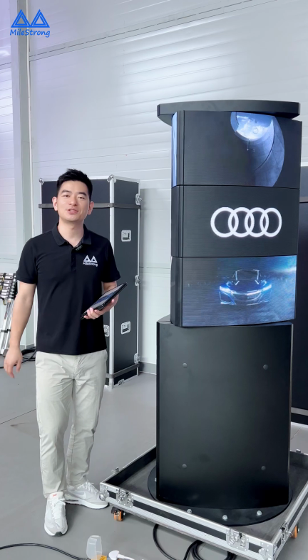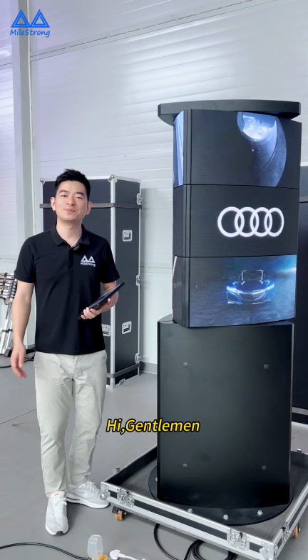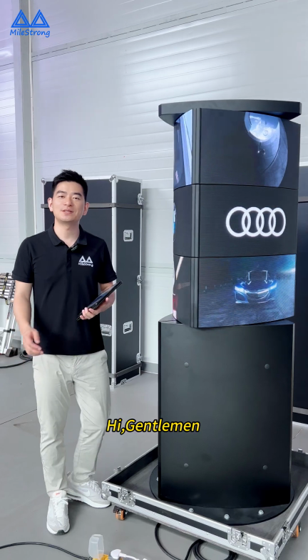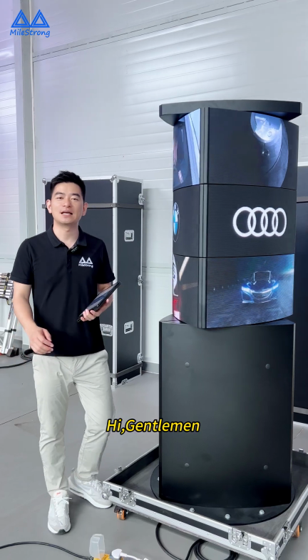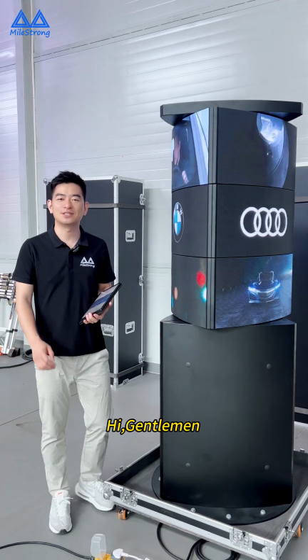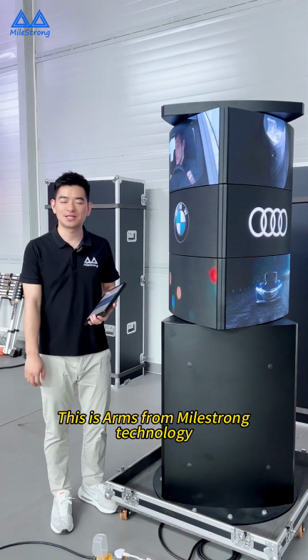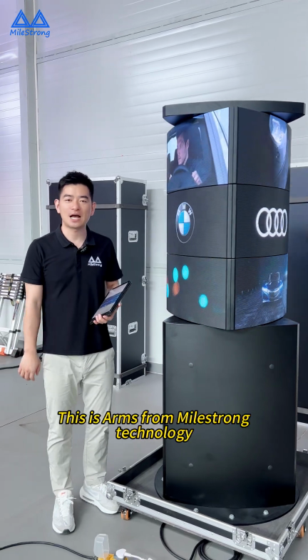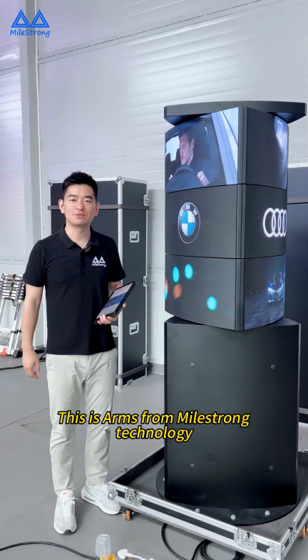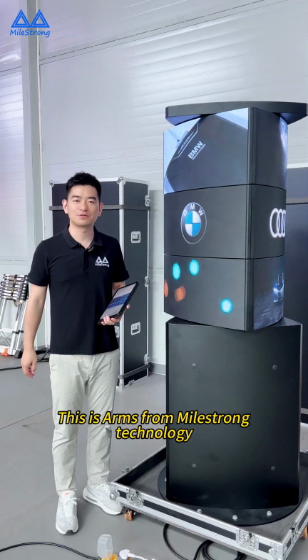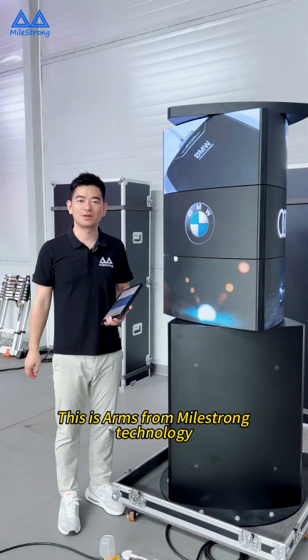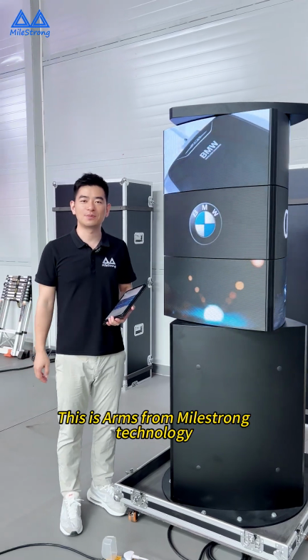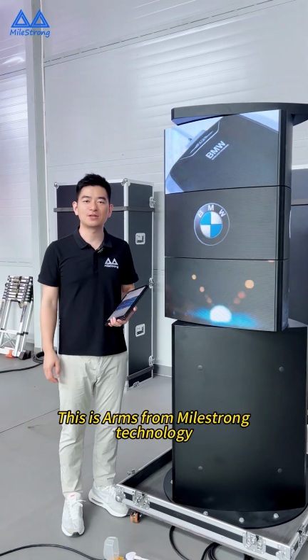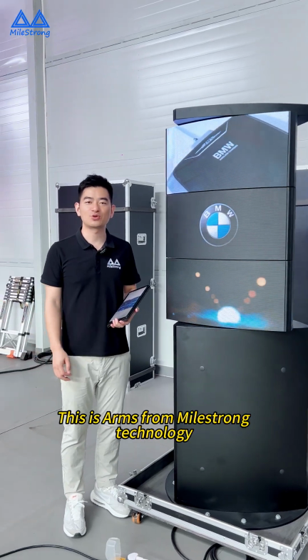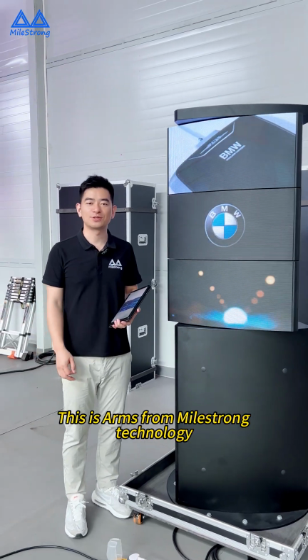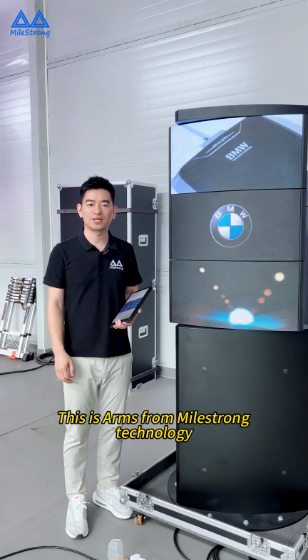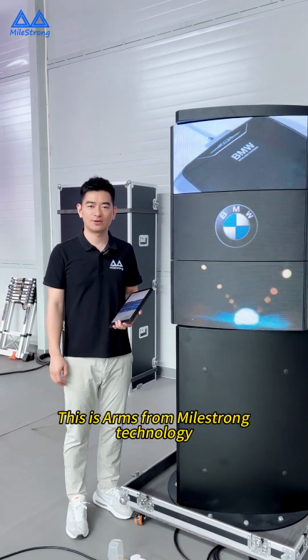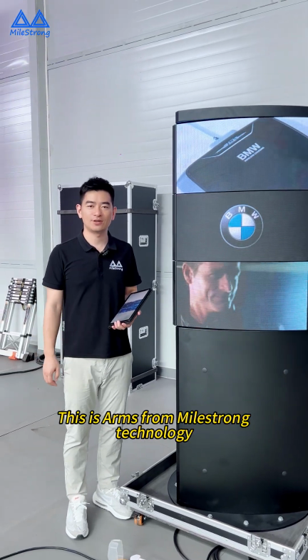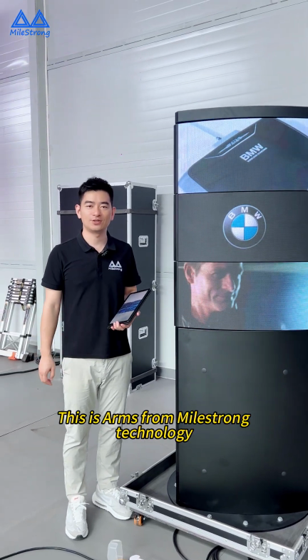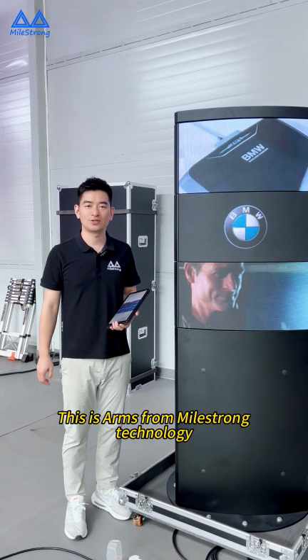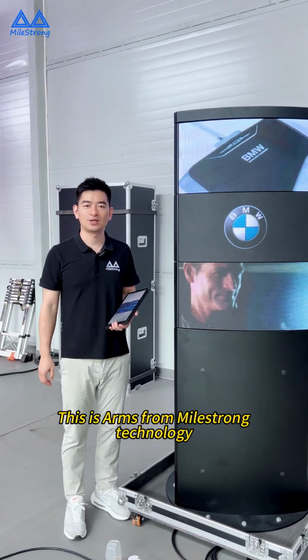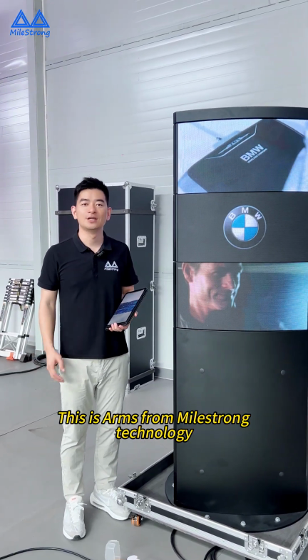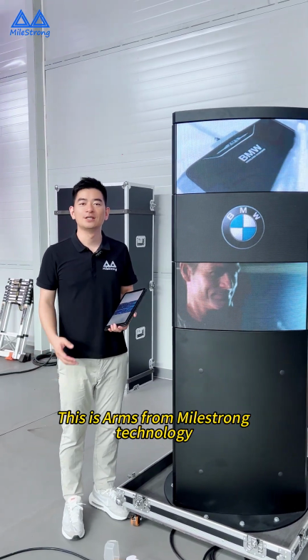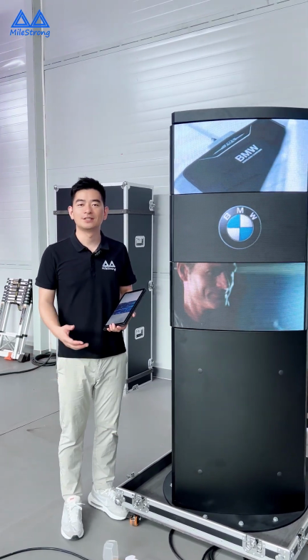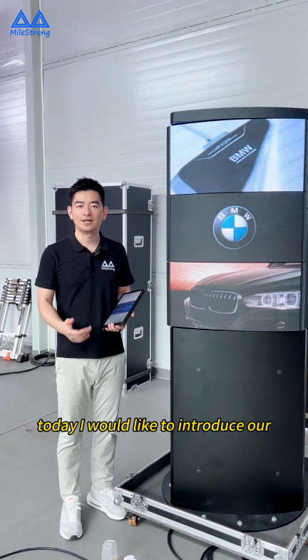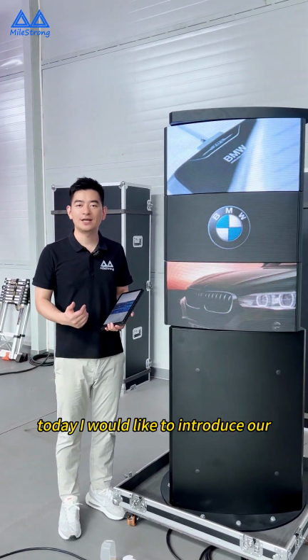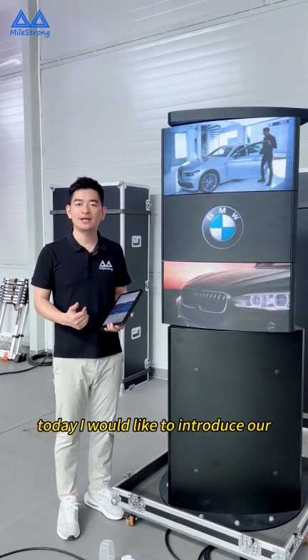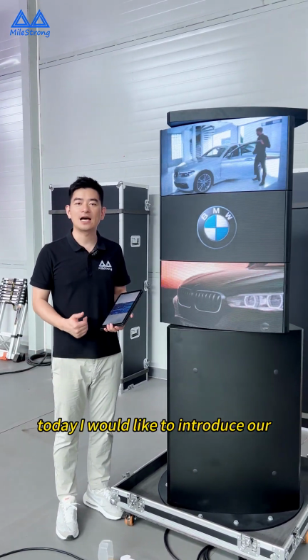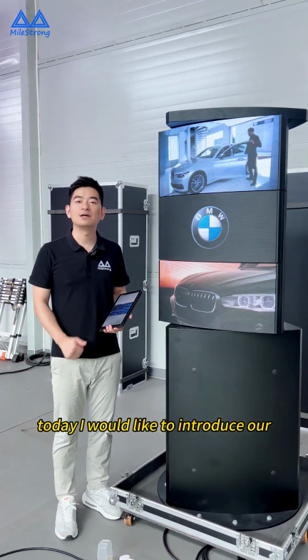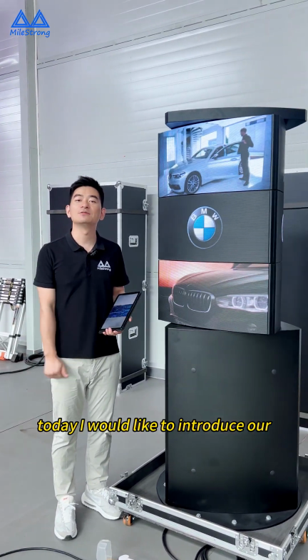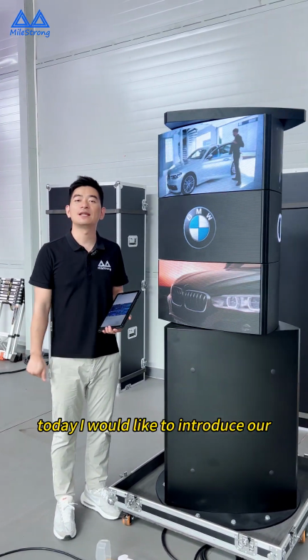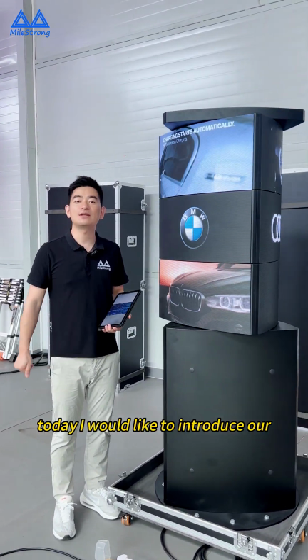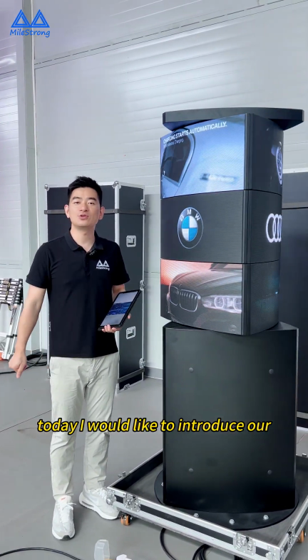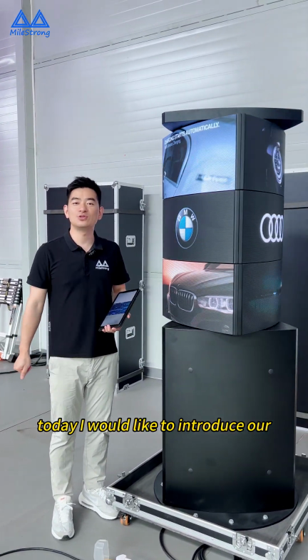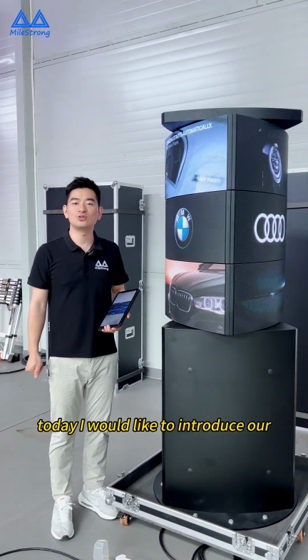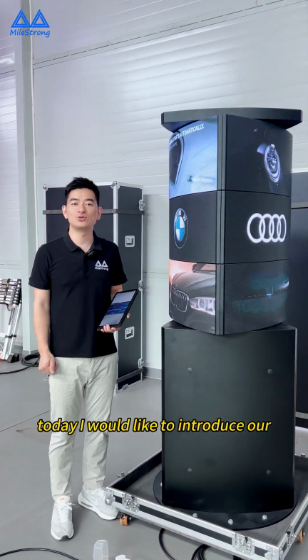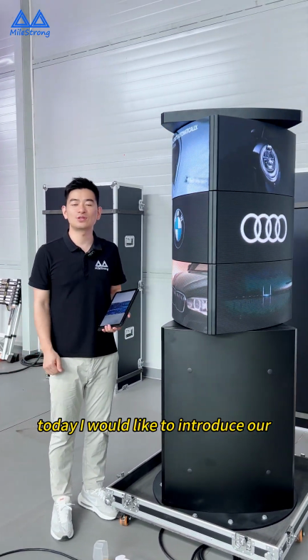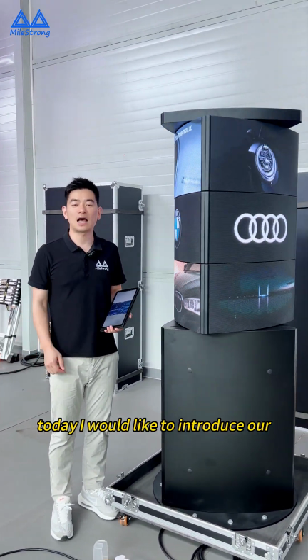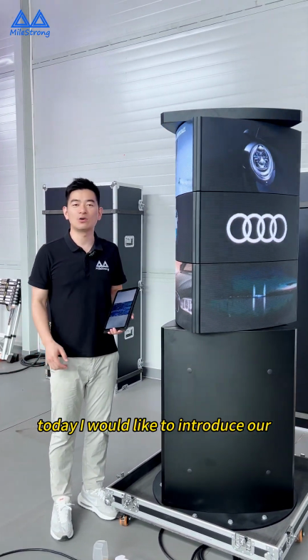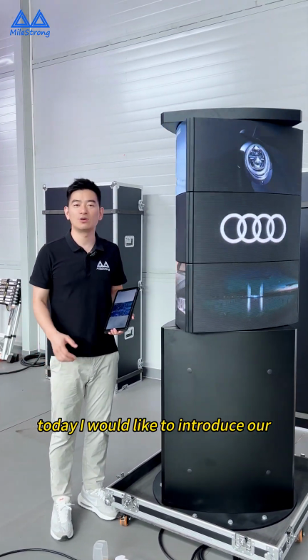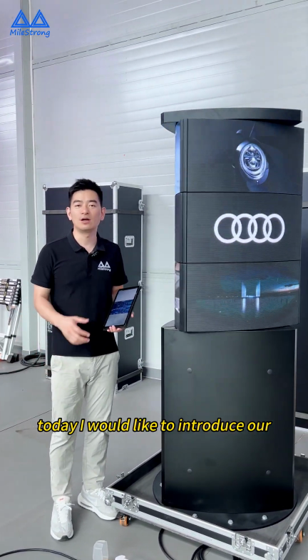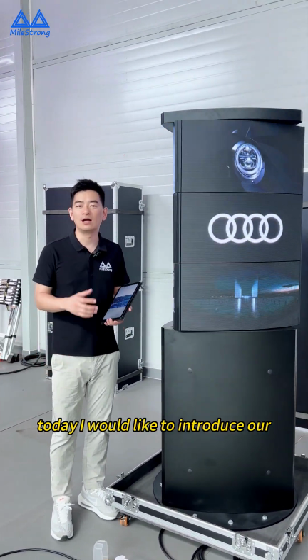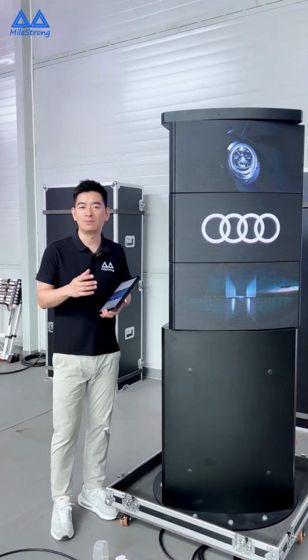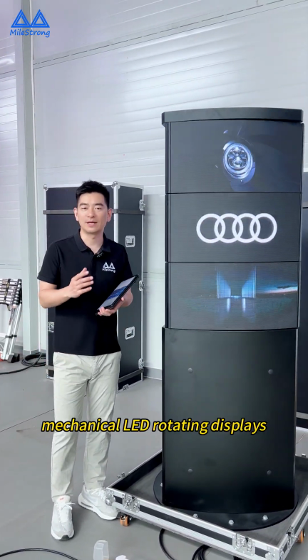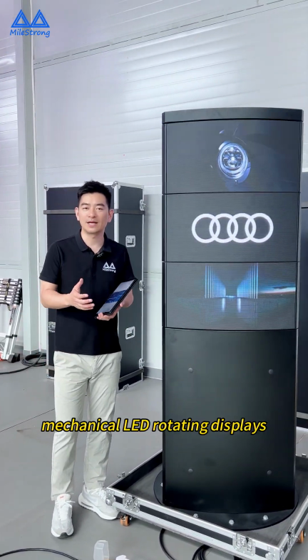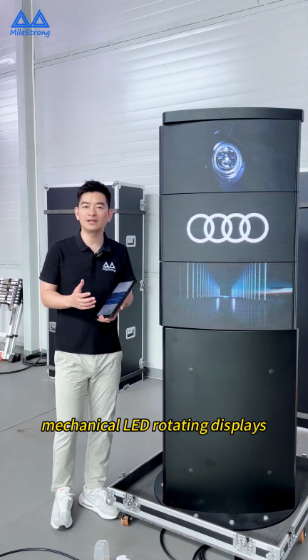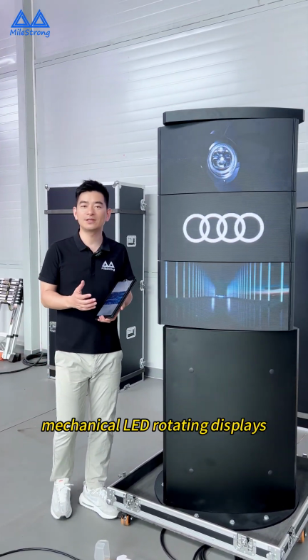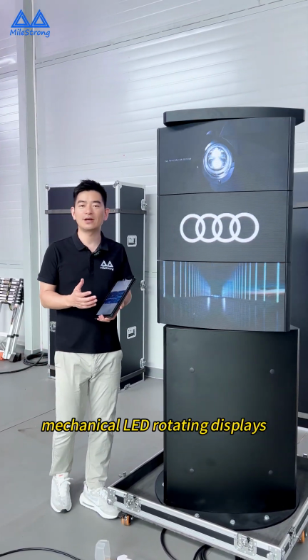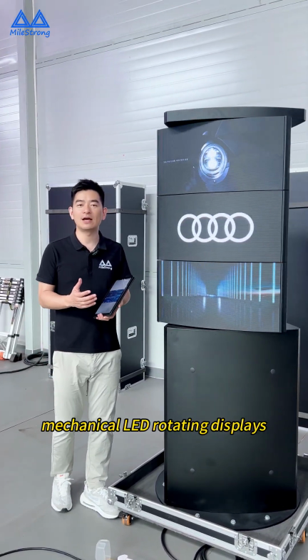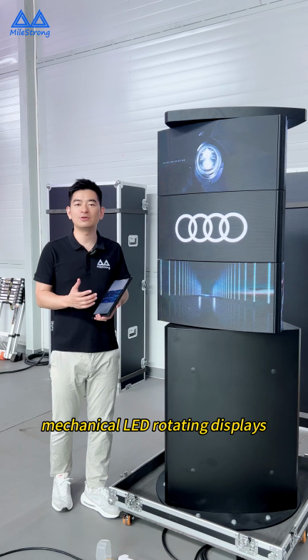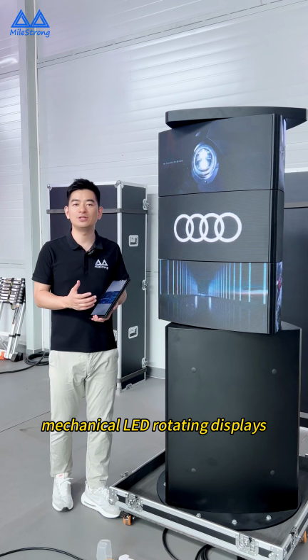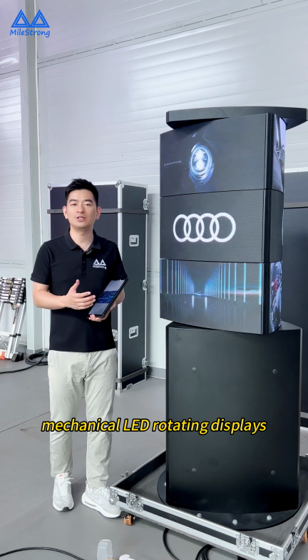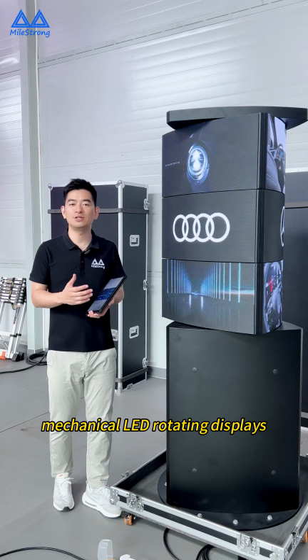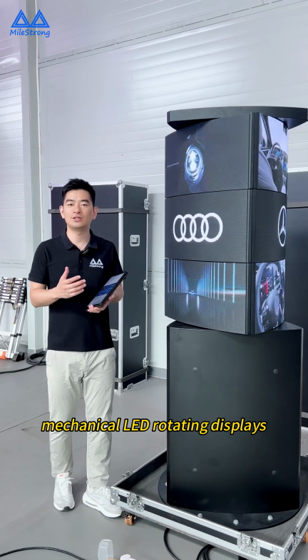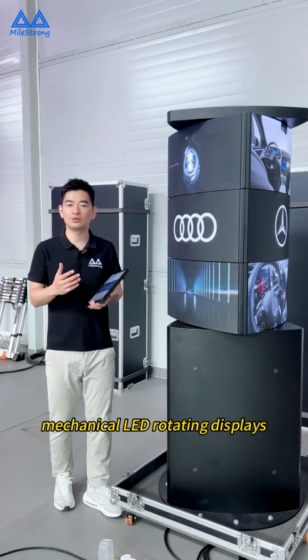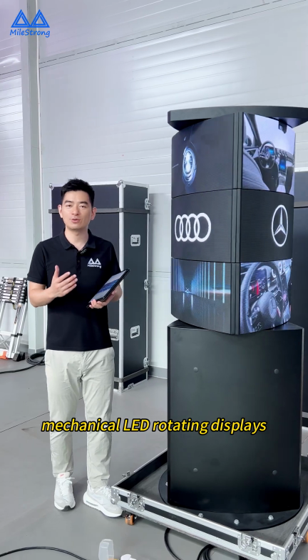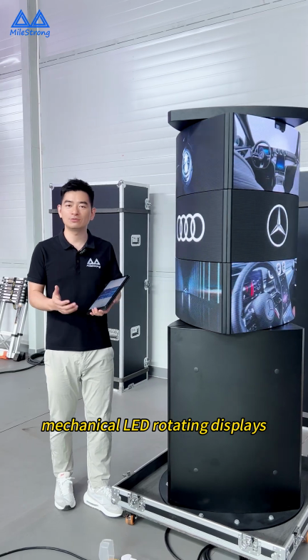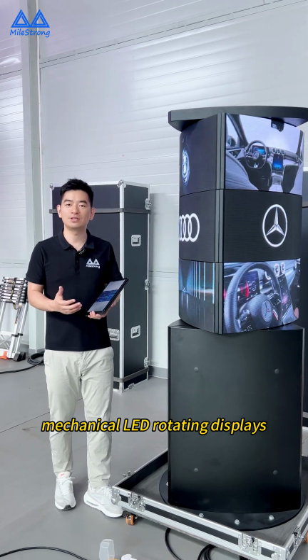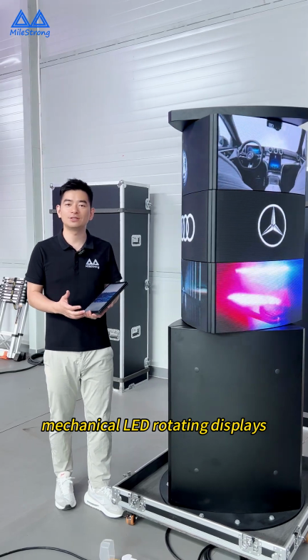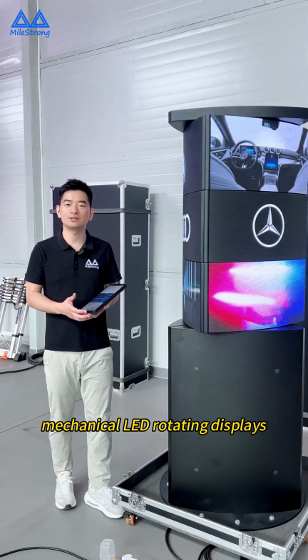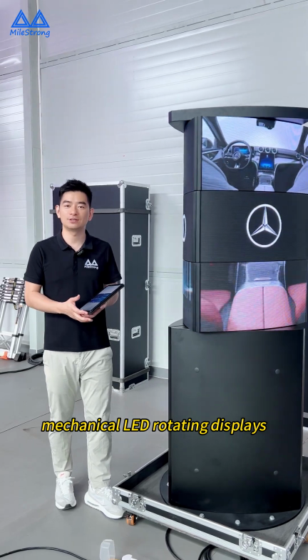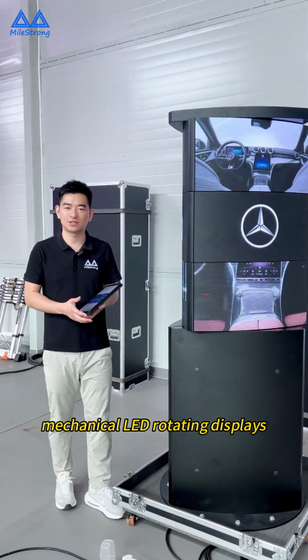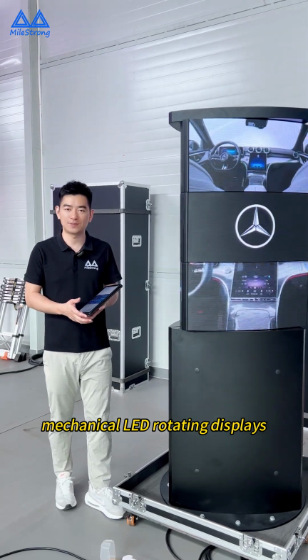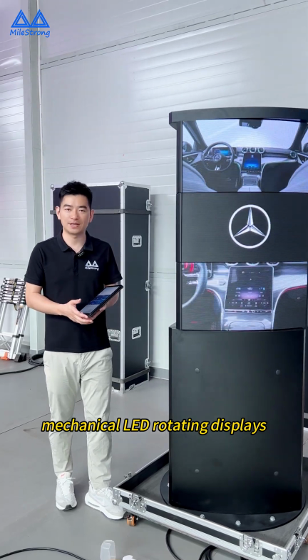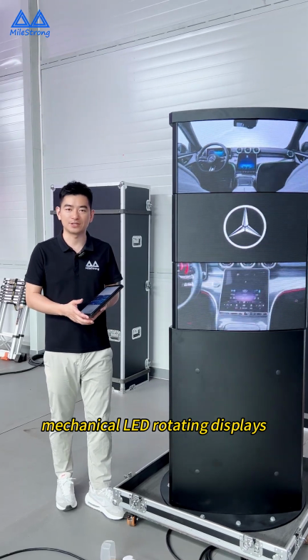Gentlemen, this is Anz from MyStron Technology. Today, I would like to introduce our mechanical LED rotating displays.